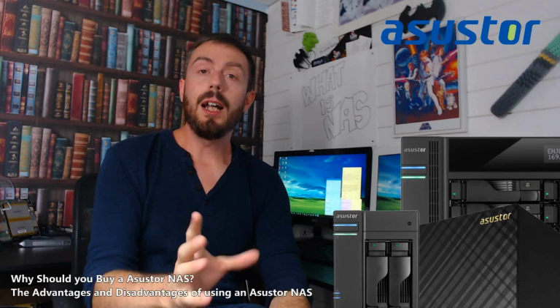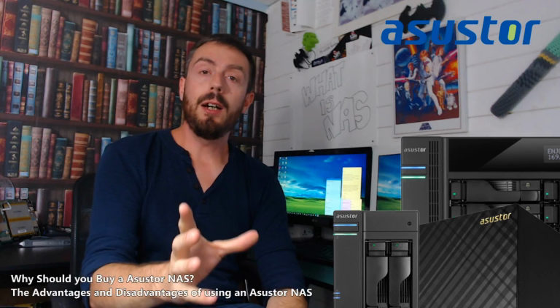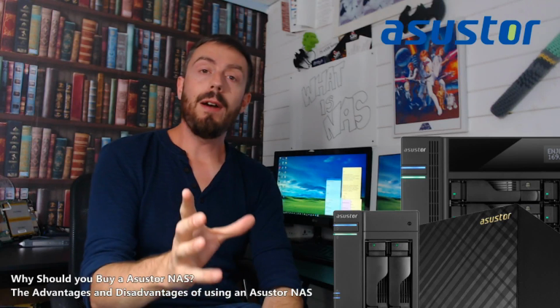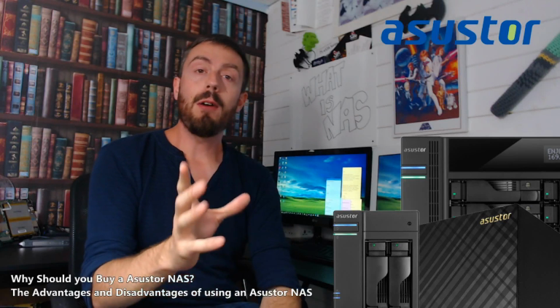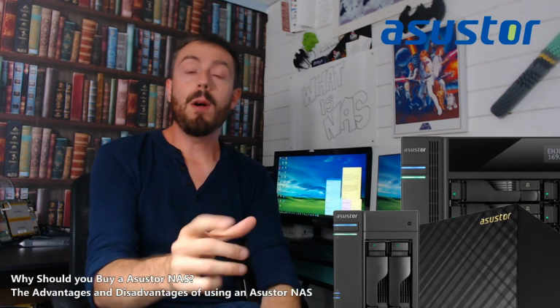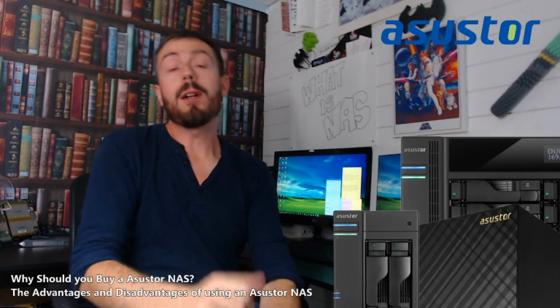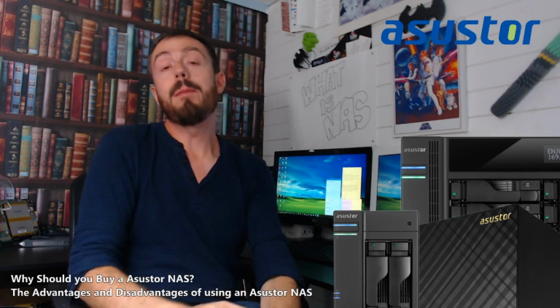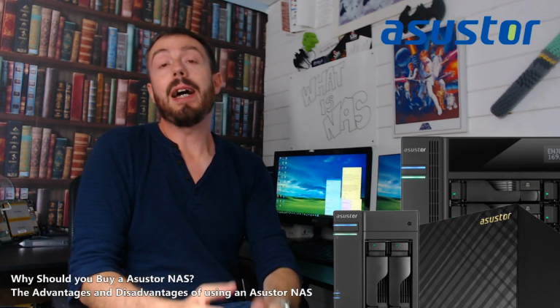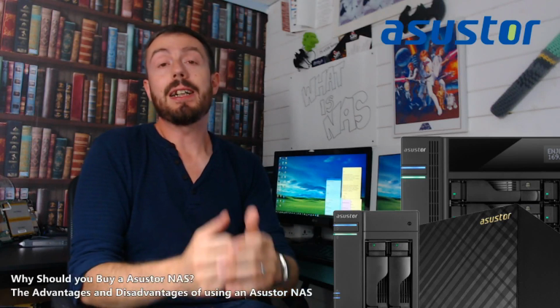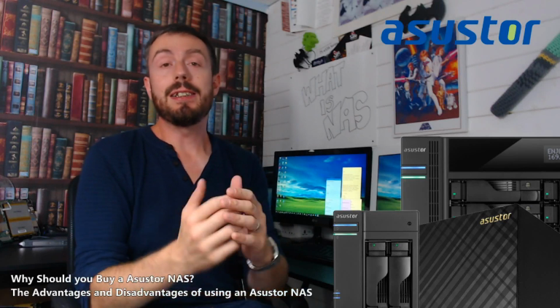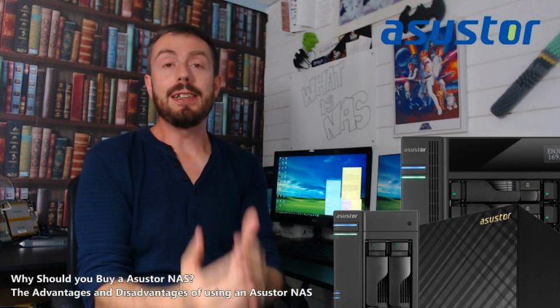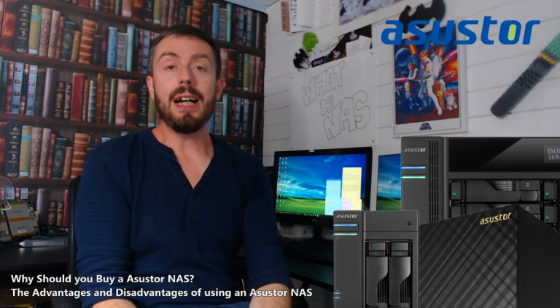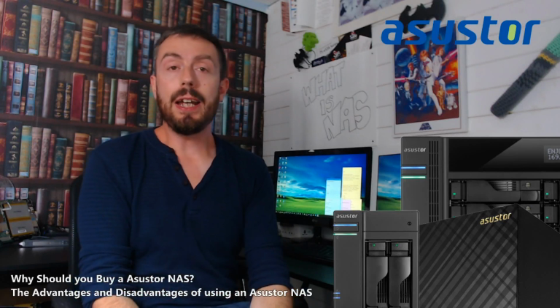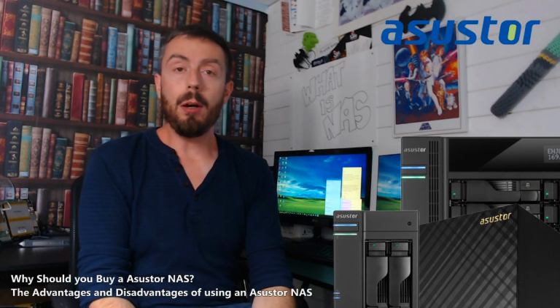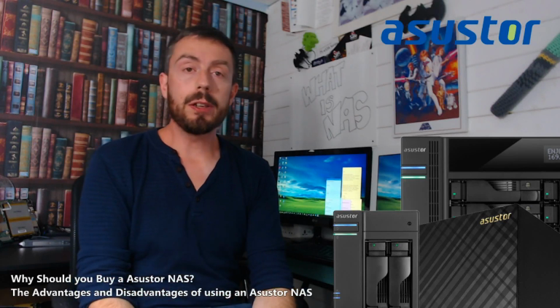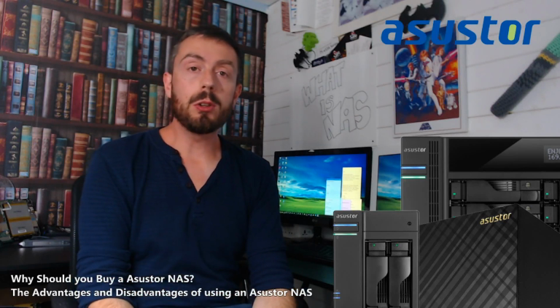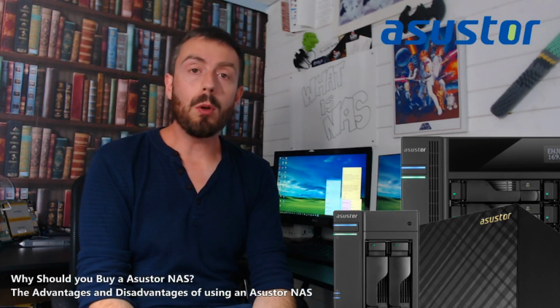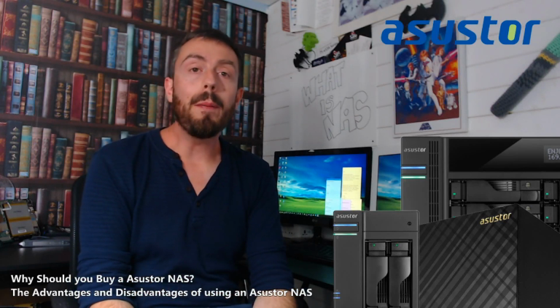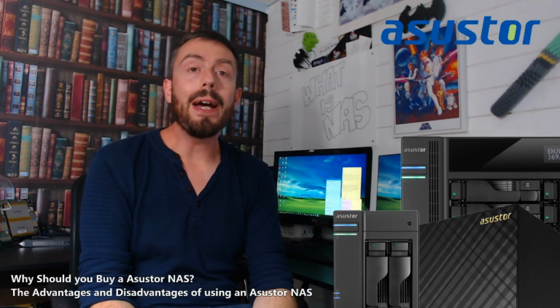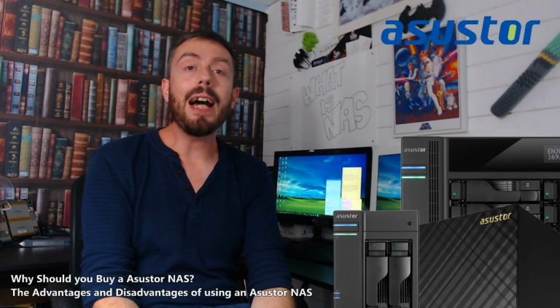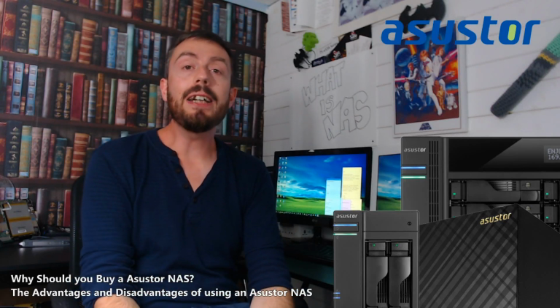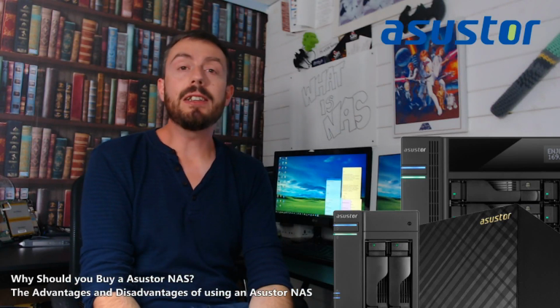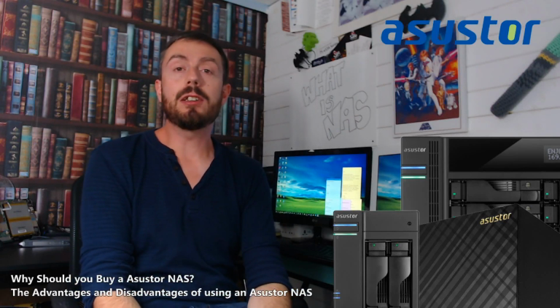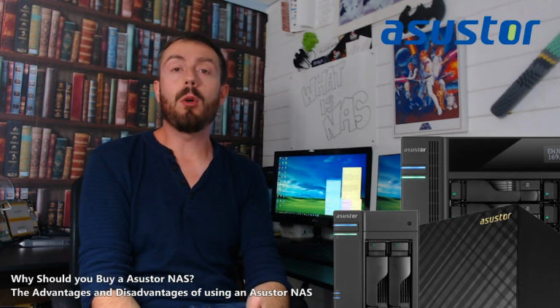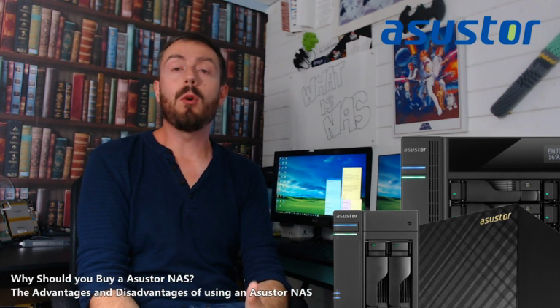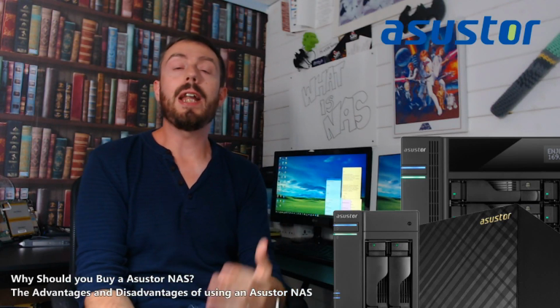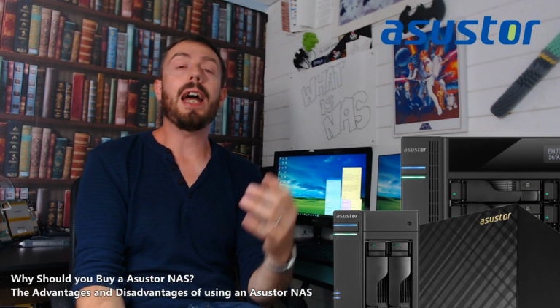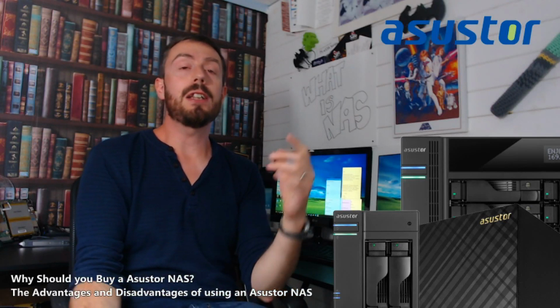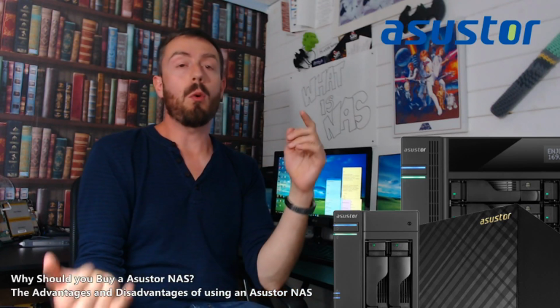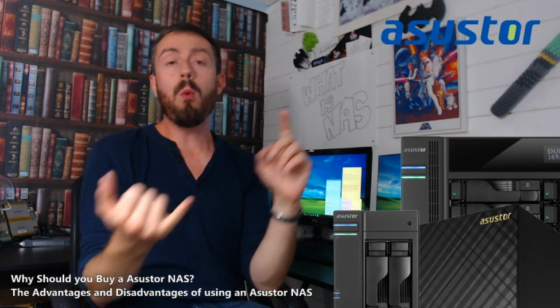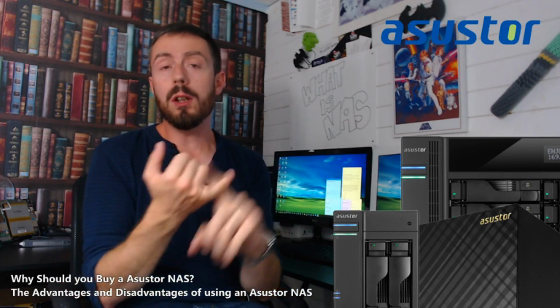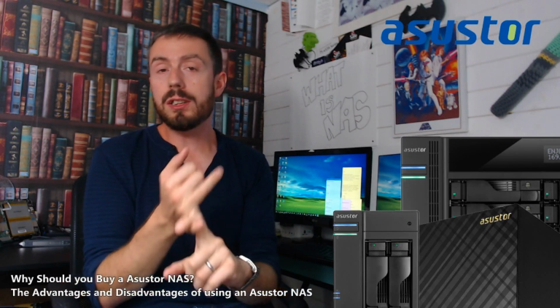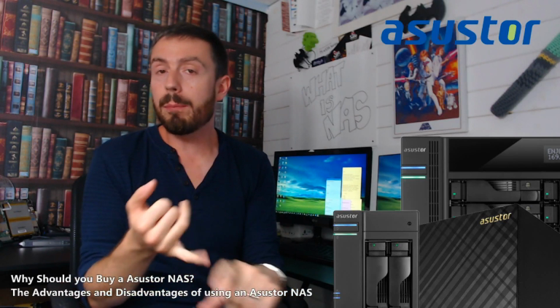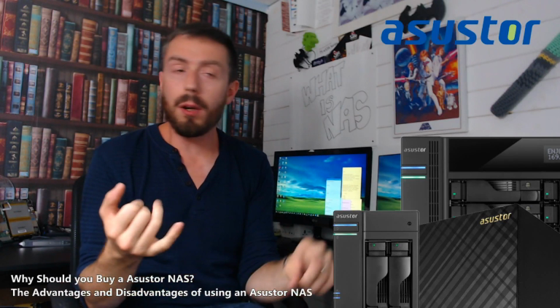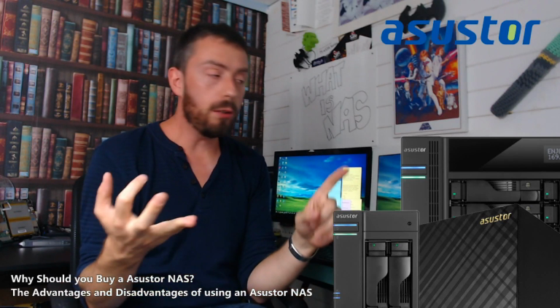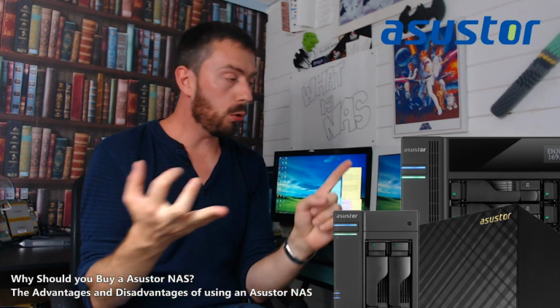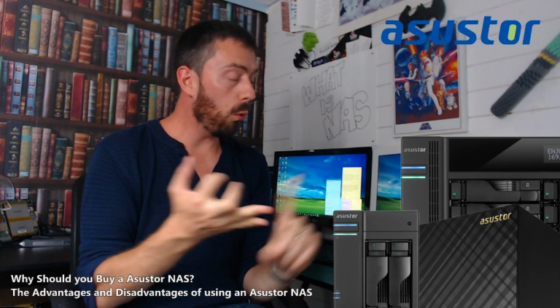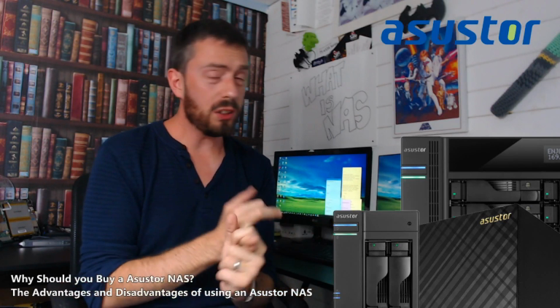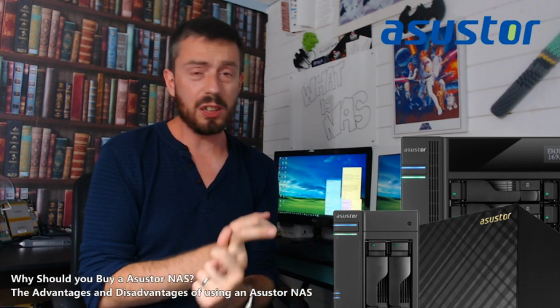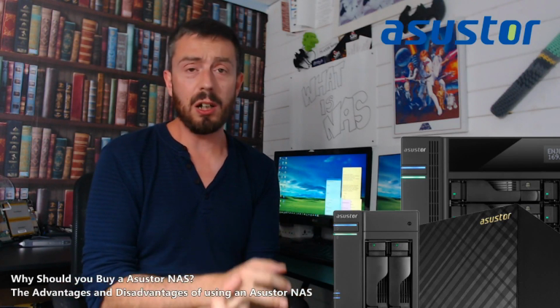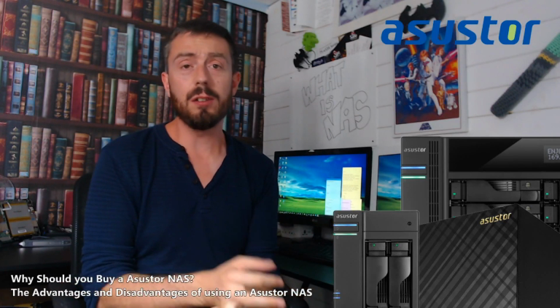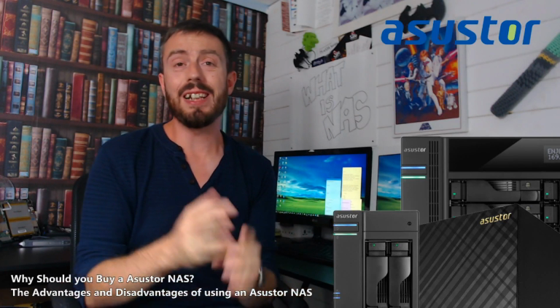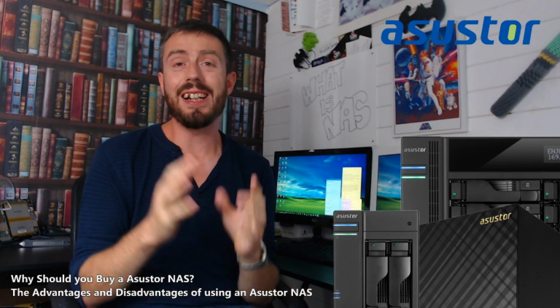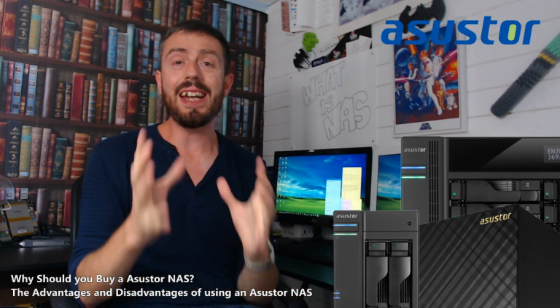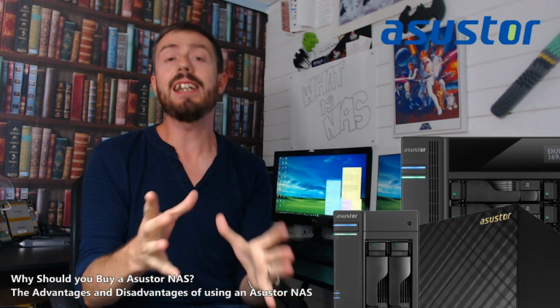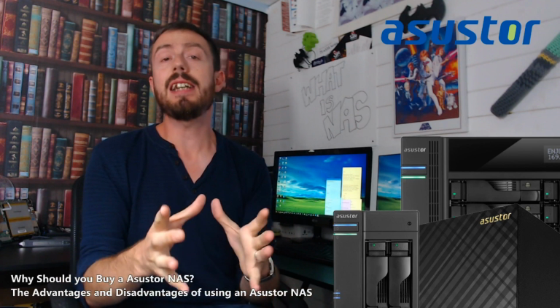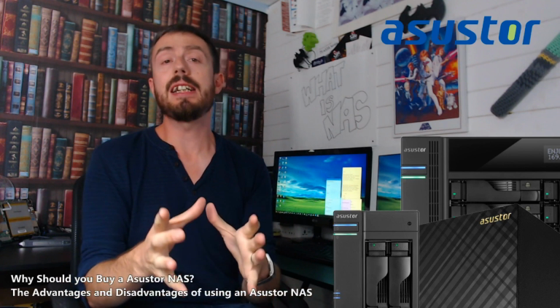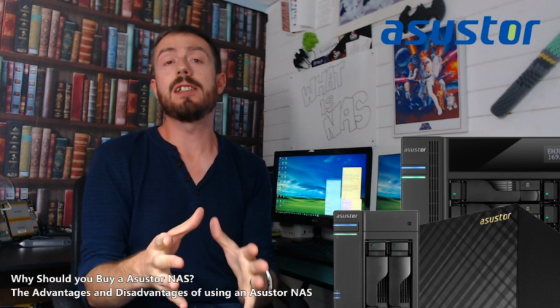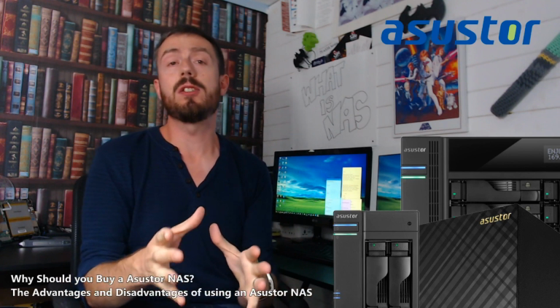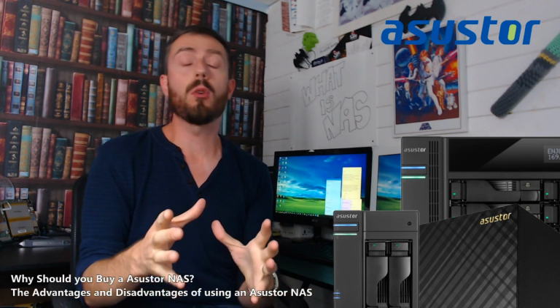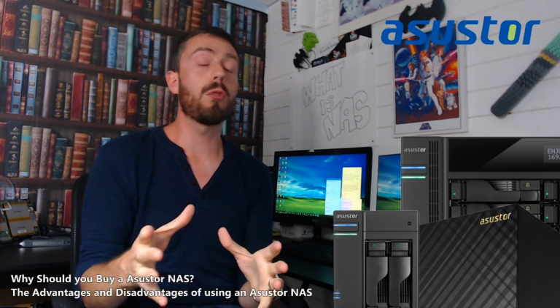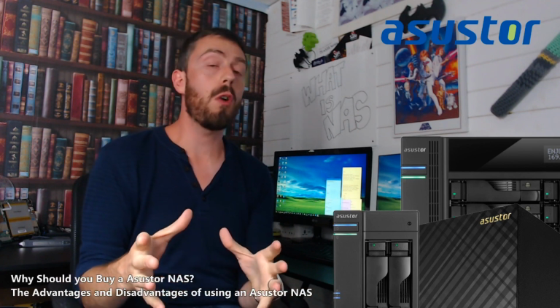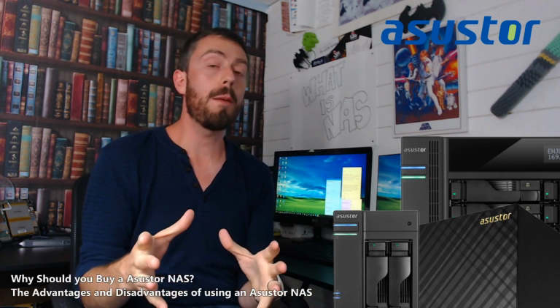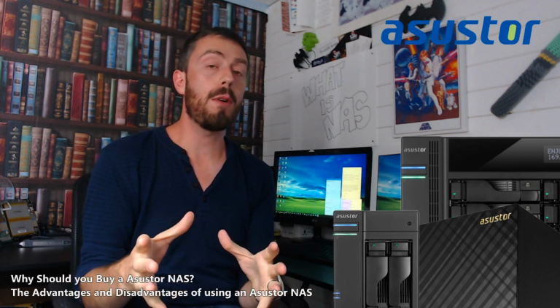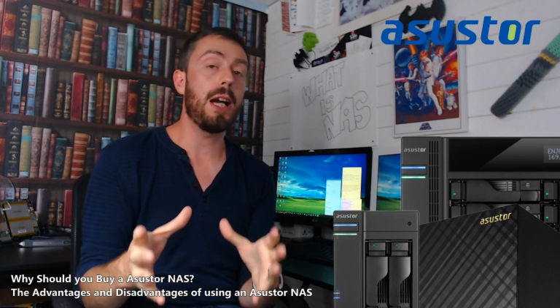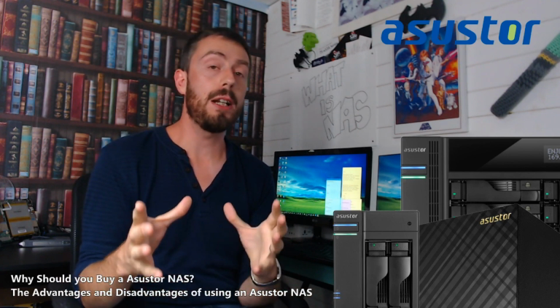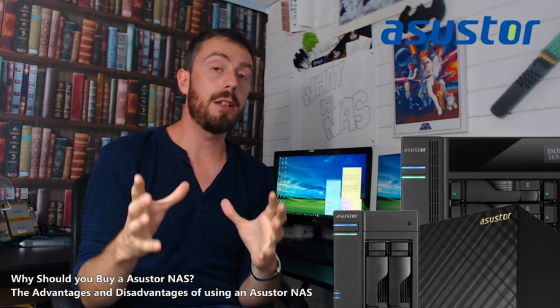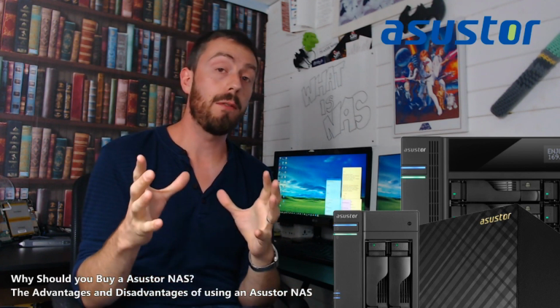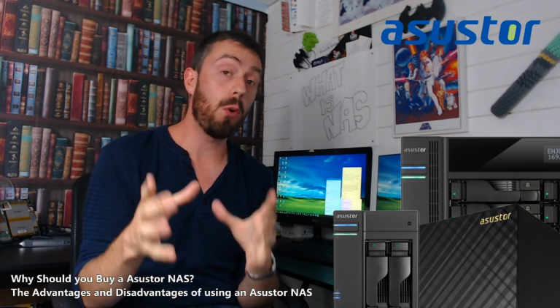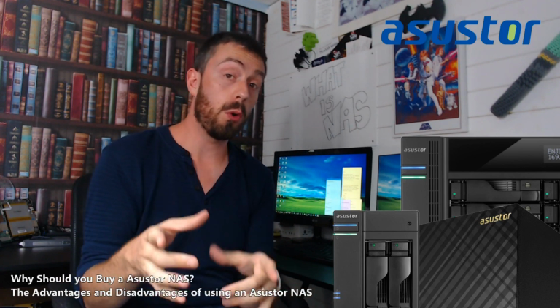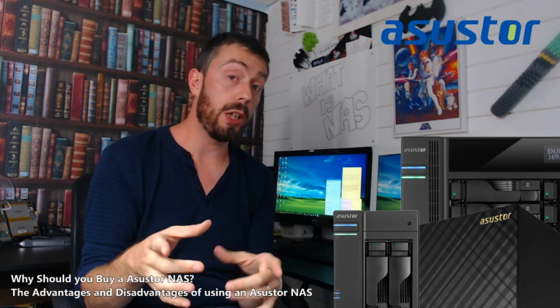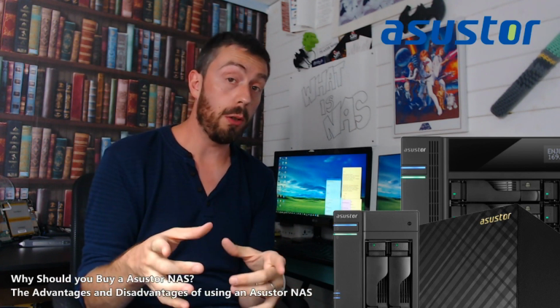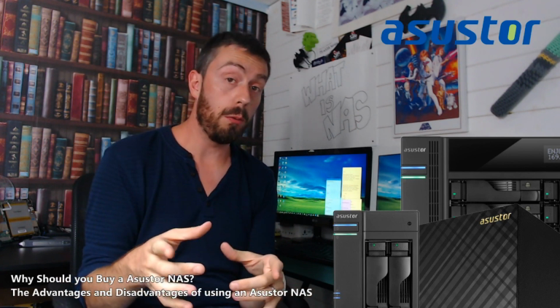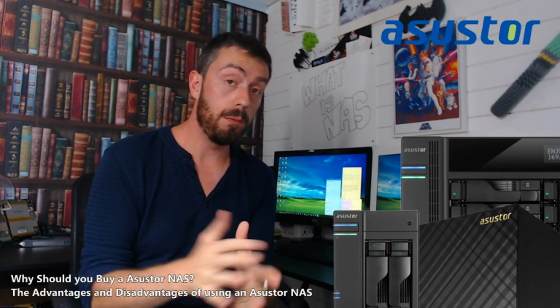Hello and welcome back. Today I want to talk about Asustor NAS — what are the pros, what are the cons, and is Asustor the right brand for you?